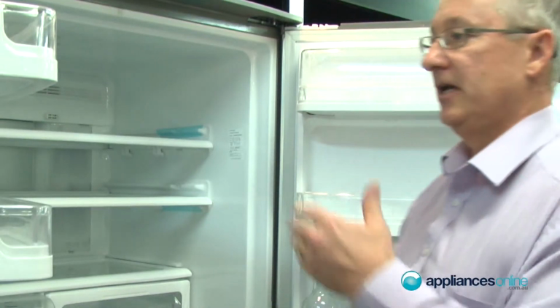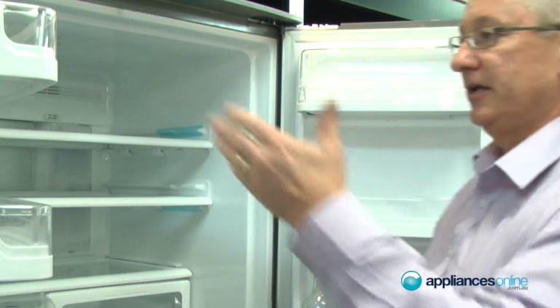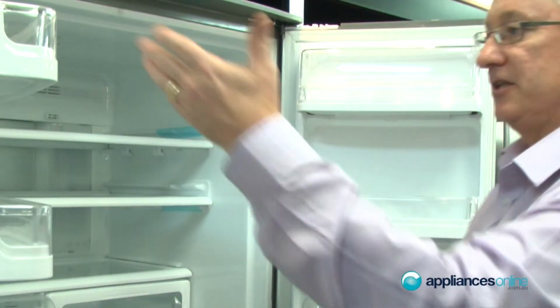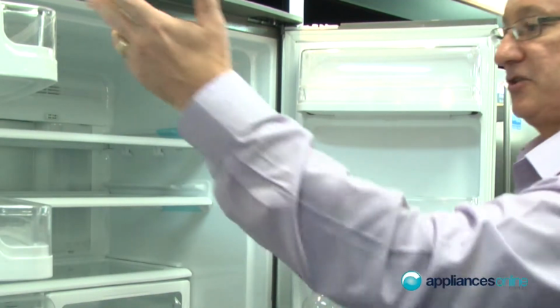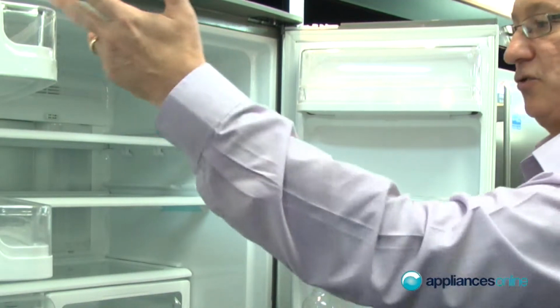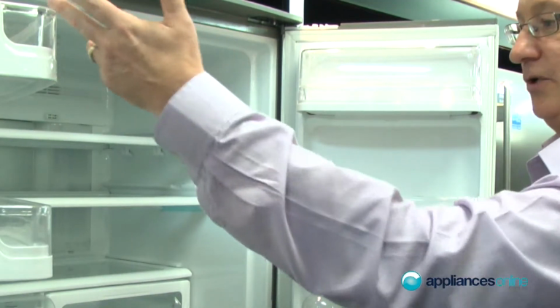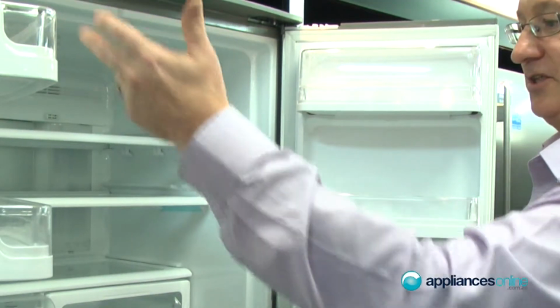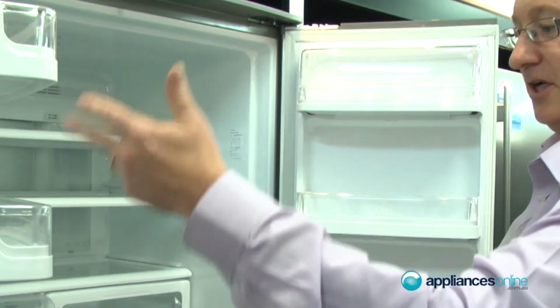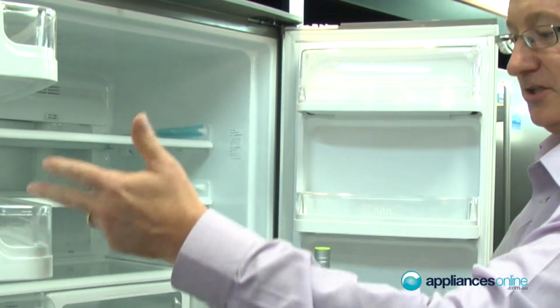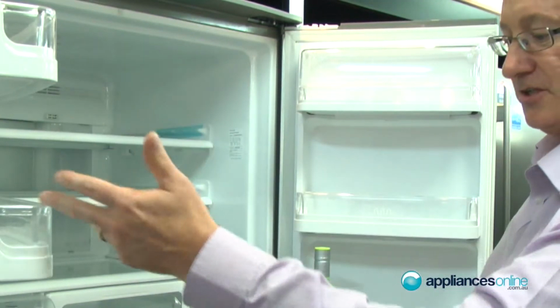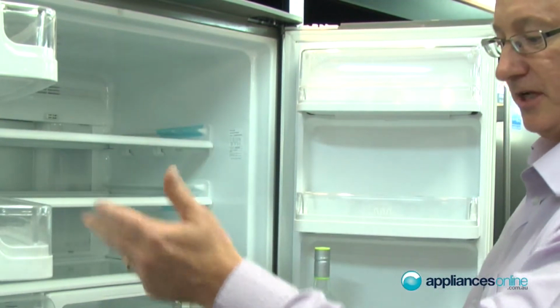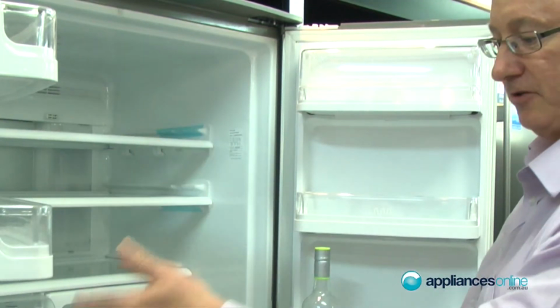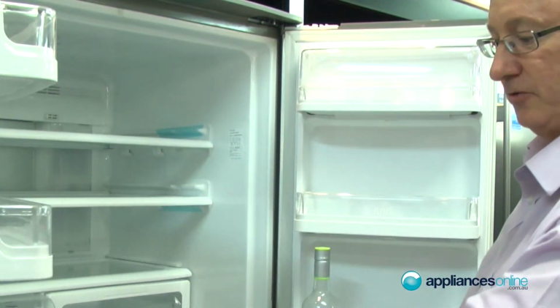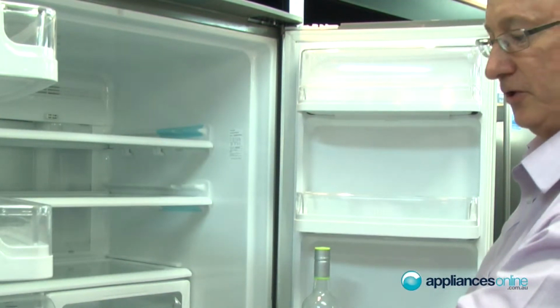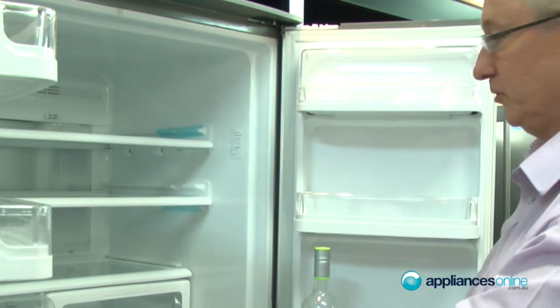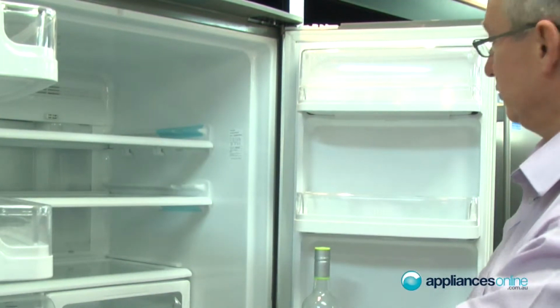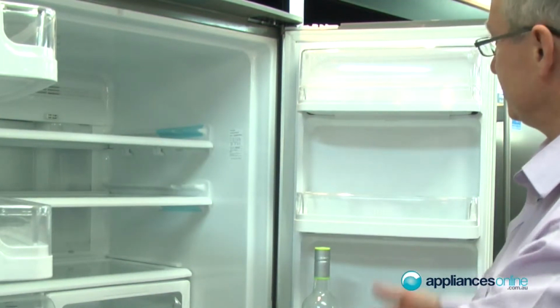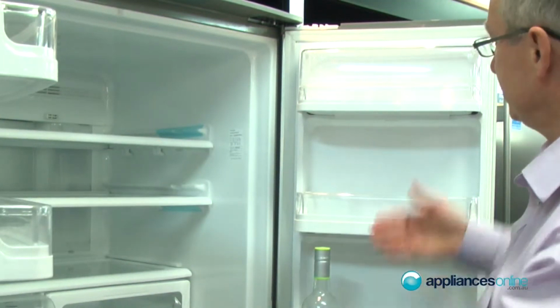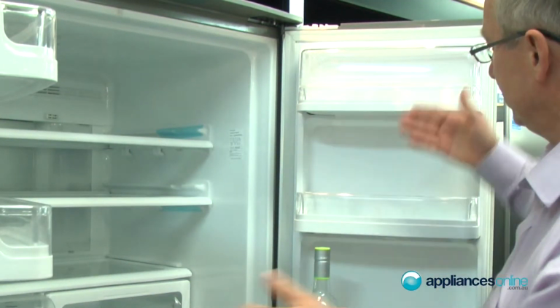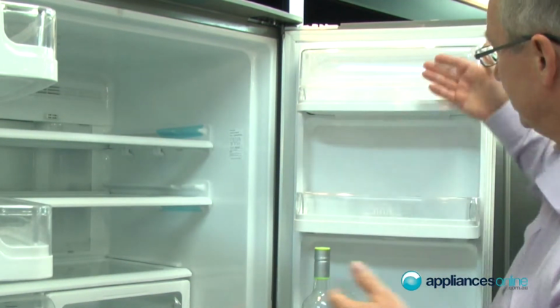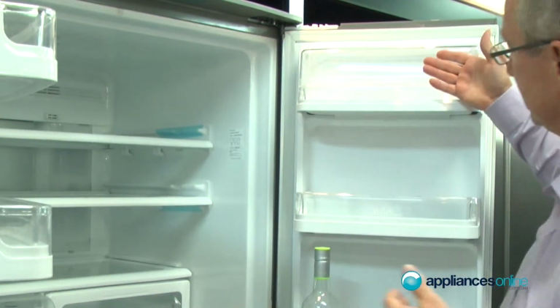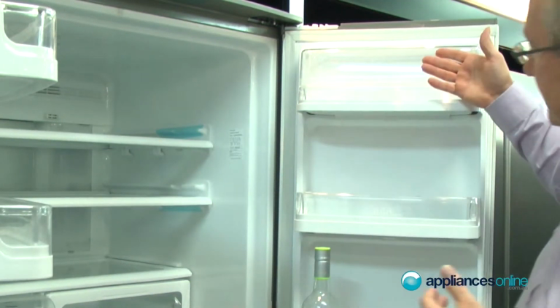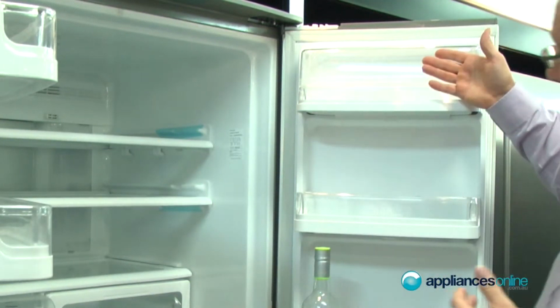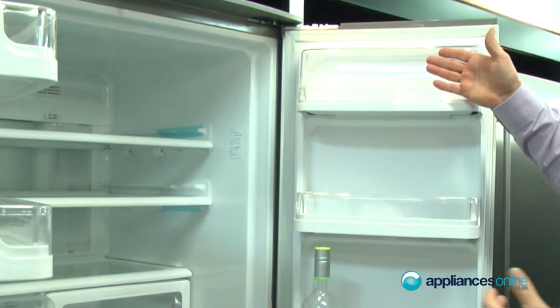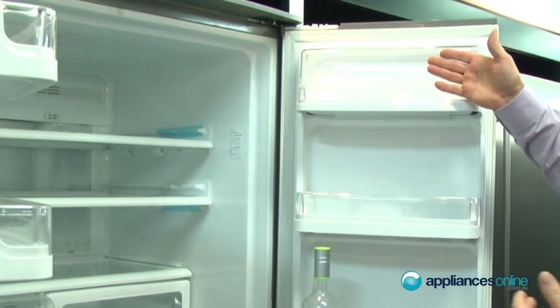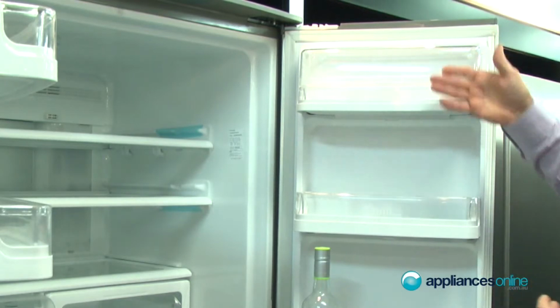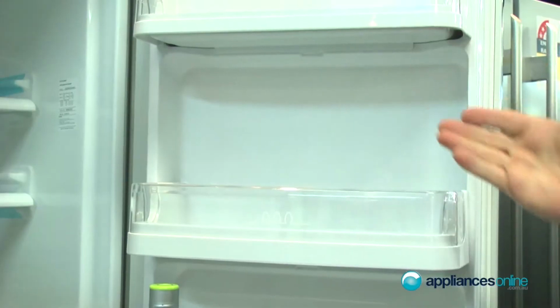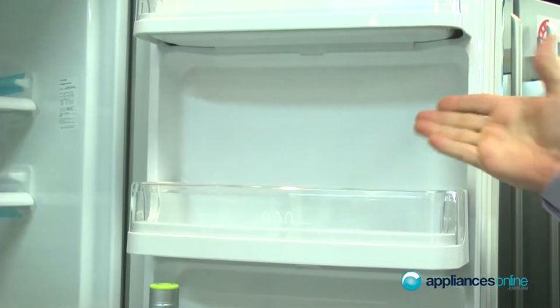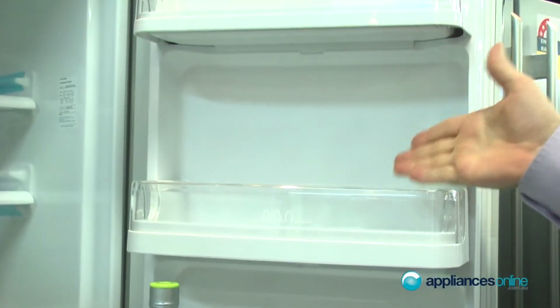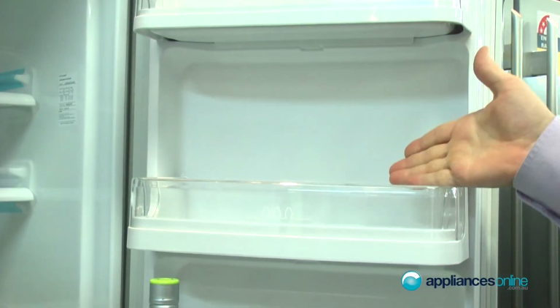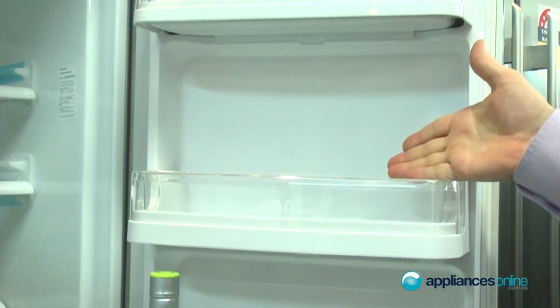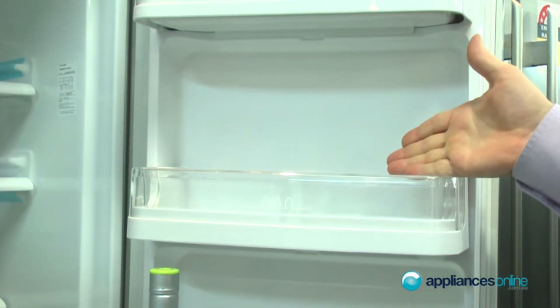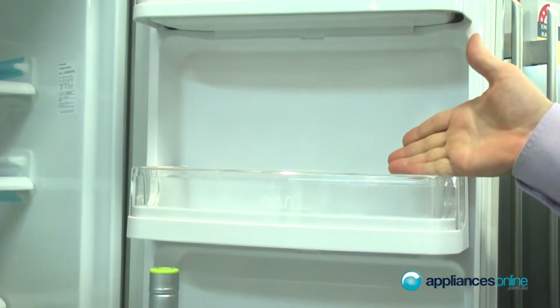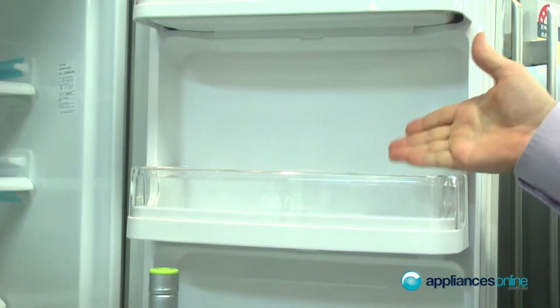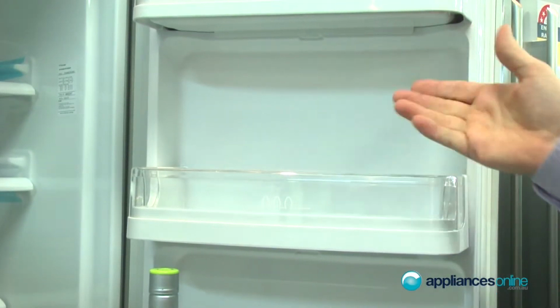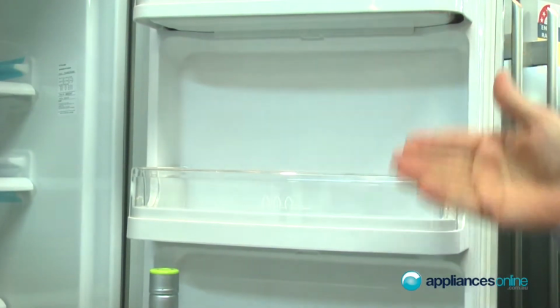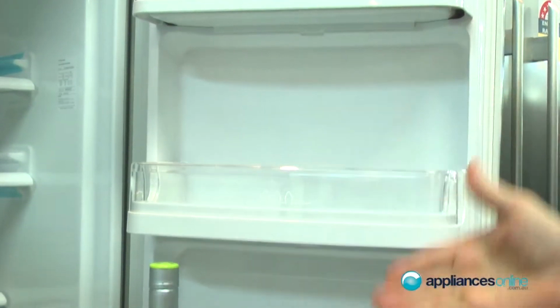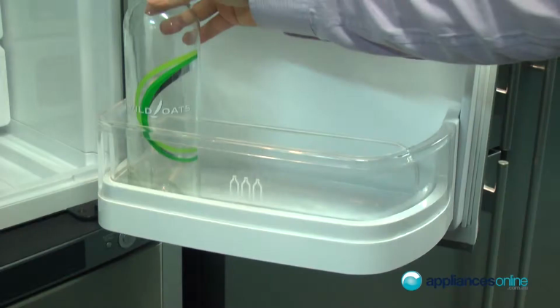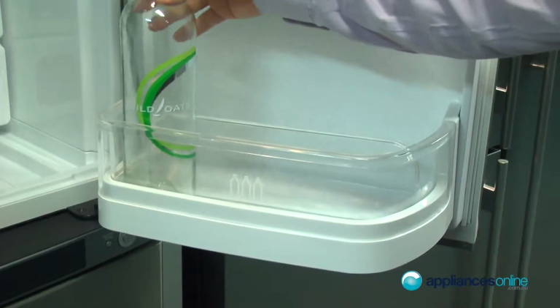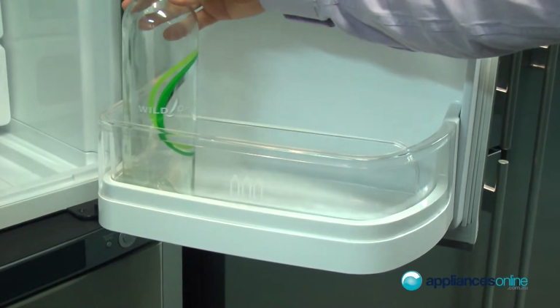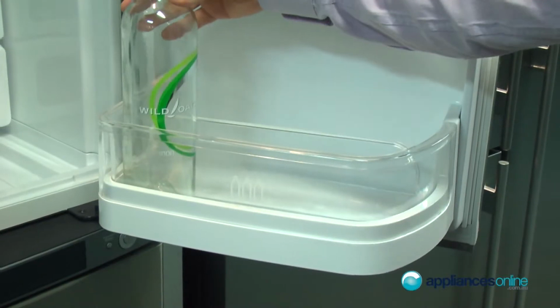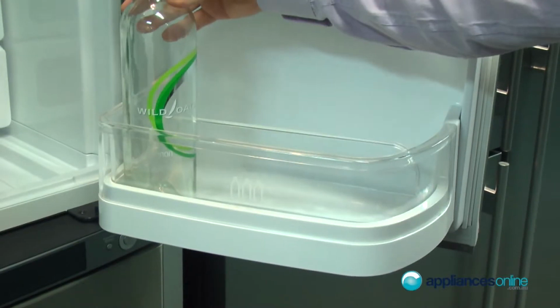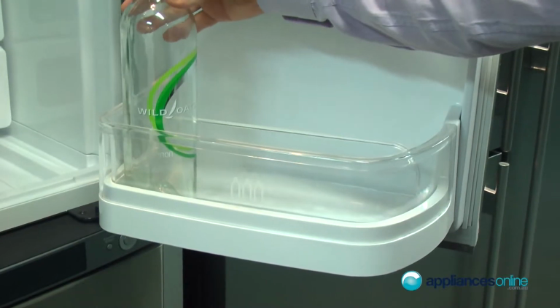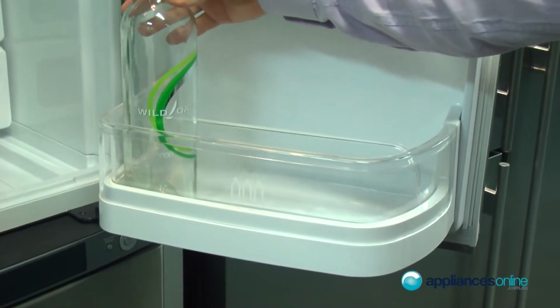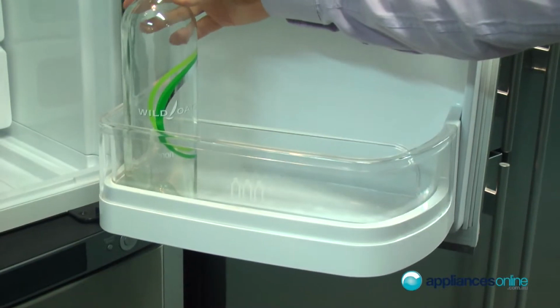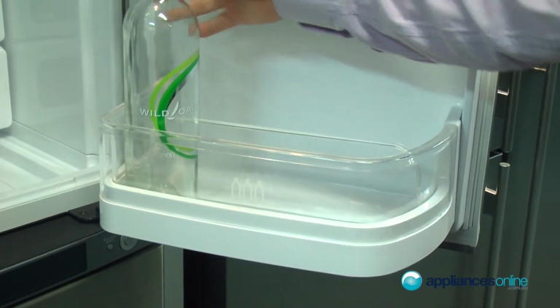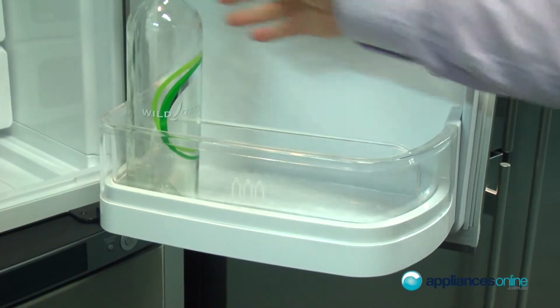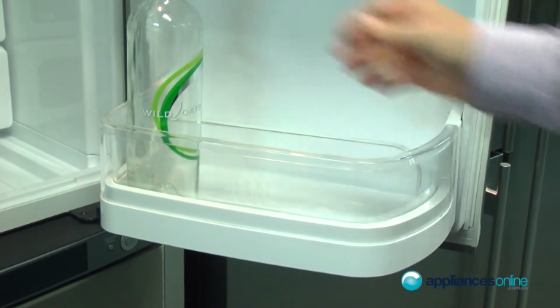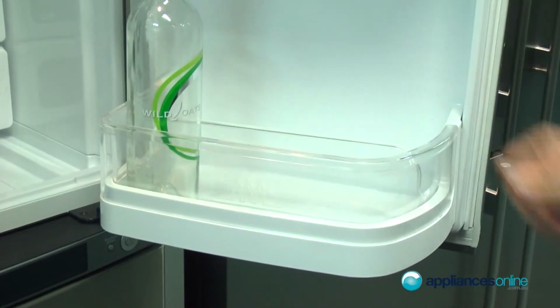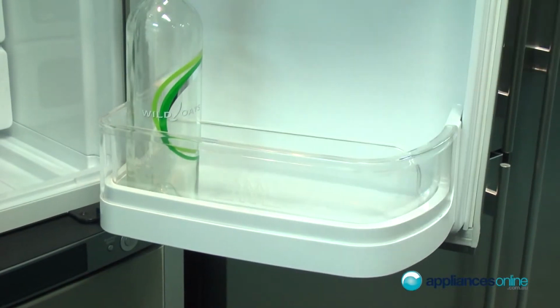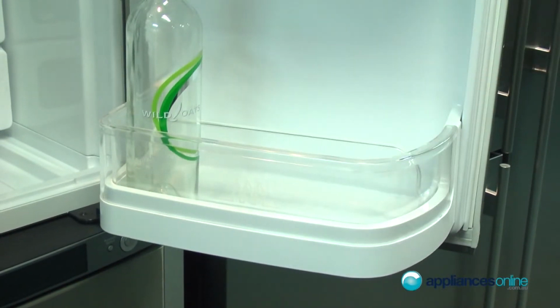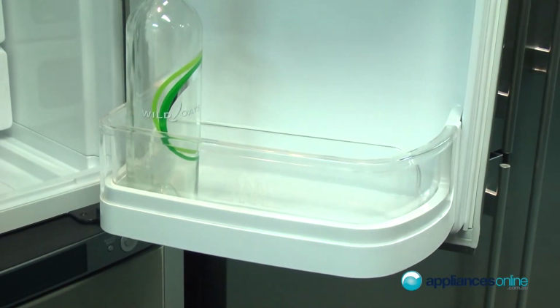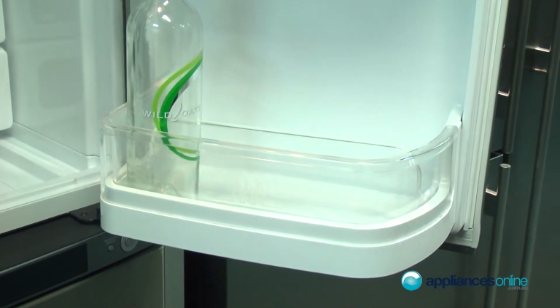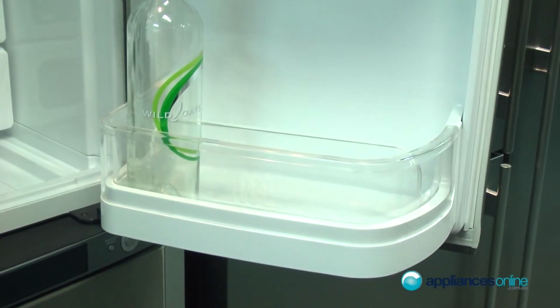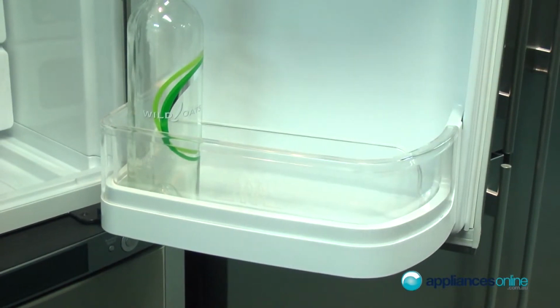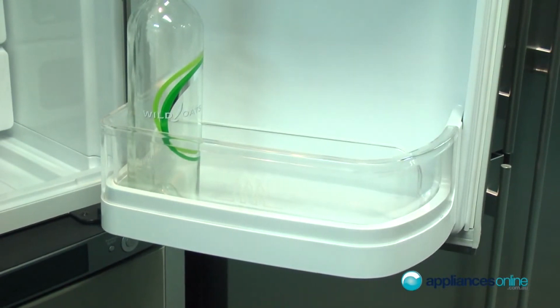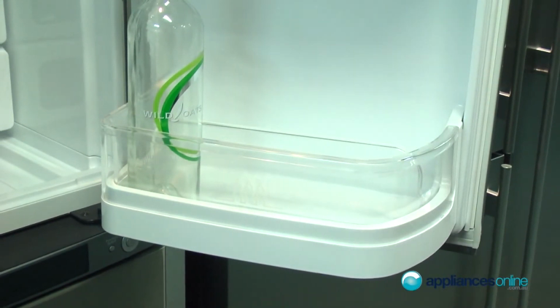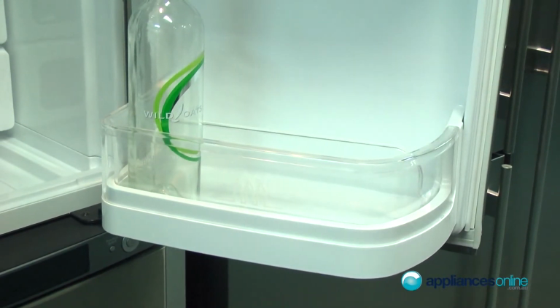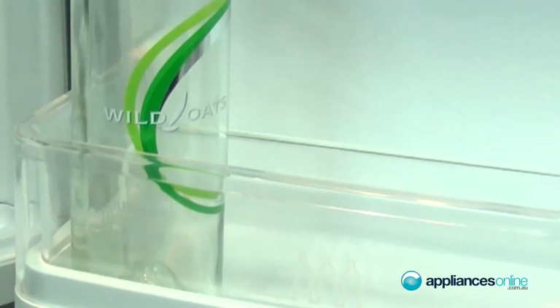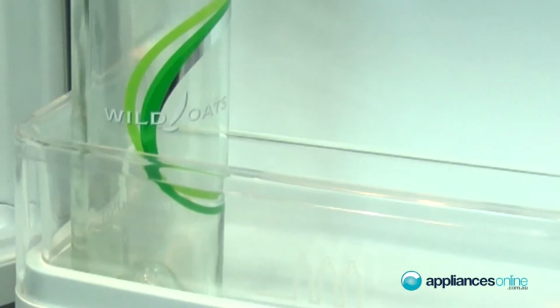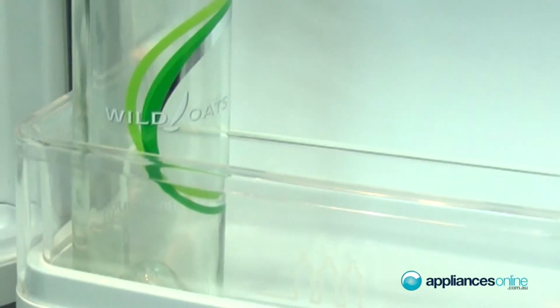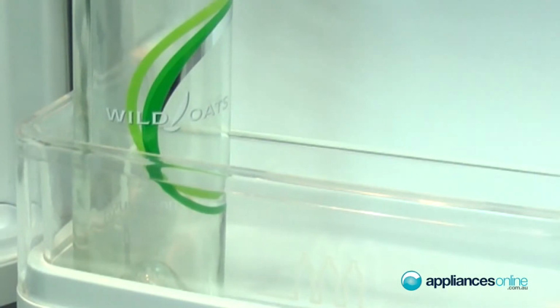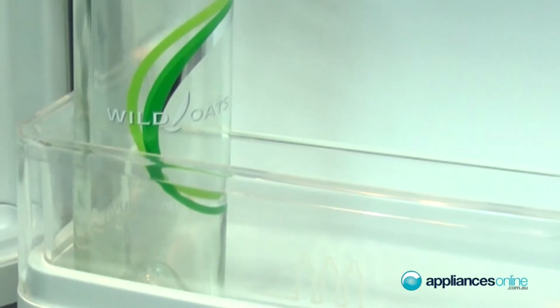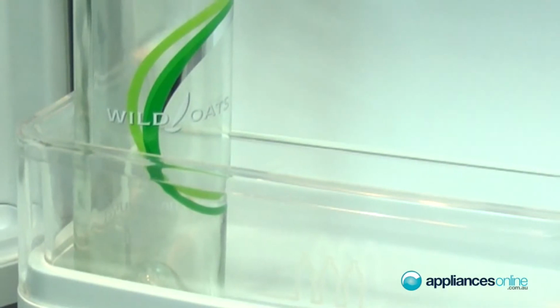There are storage sections down through the doors, including an egg tray and a big deep compartment for your large 2-litre containers.